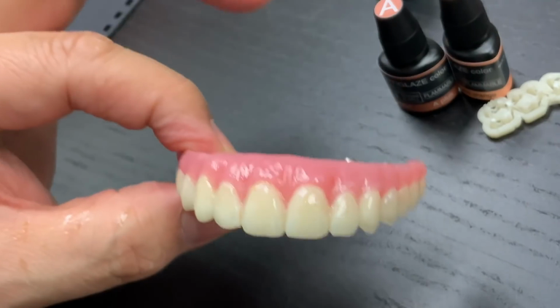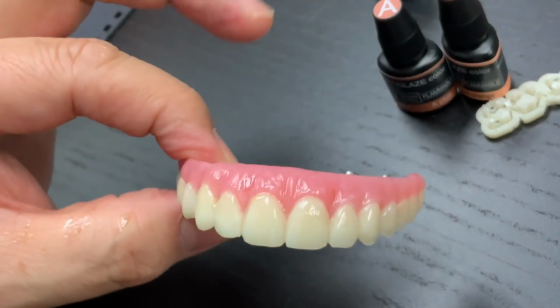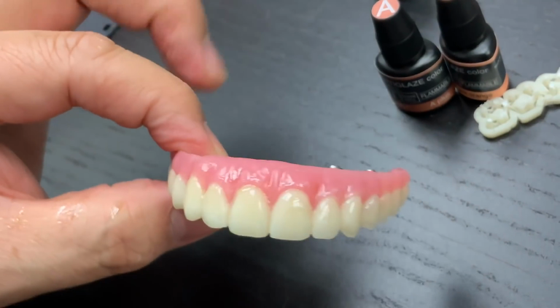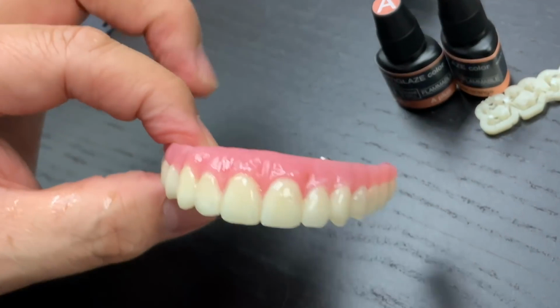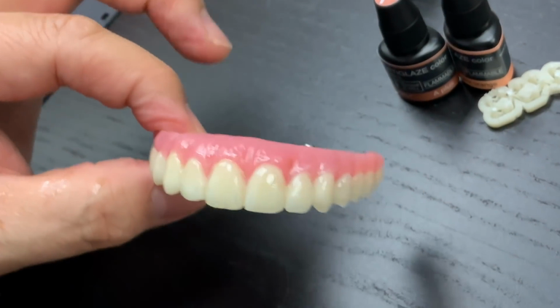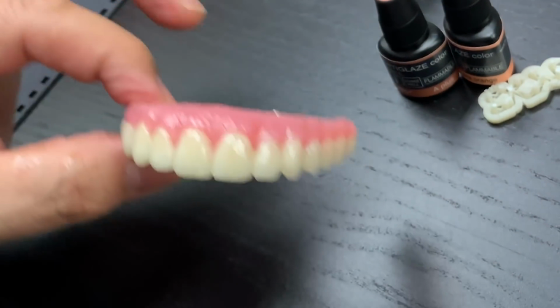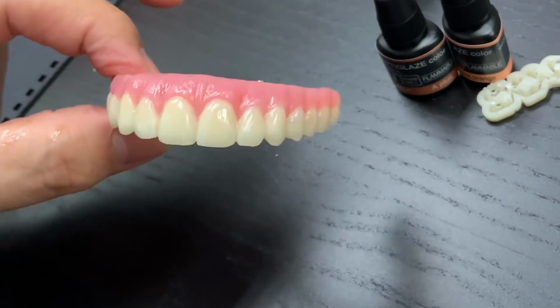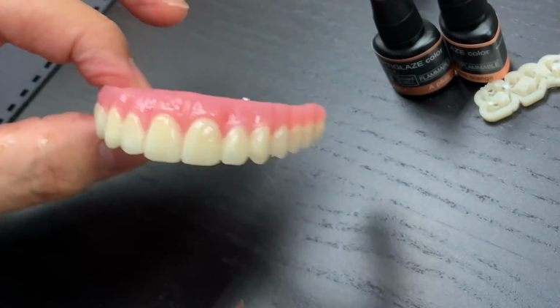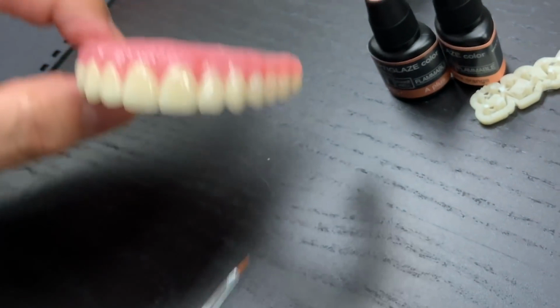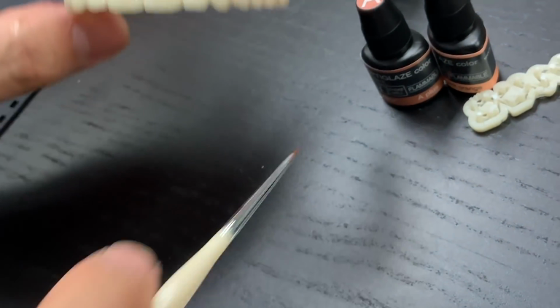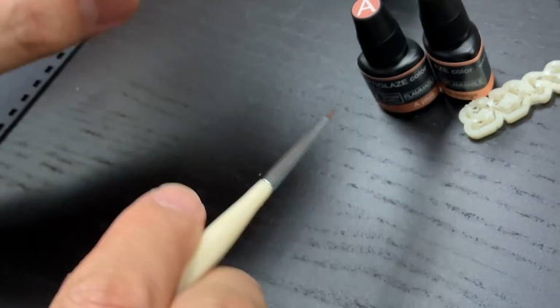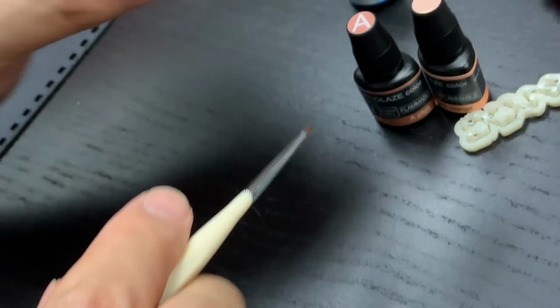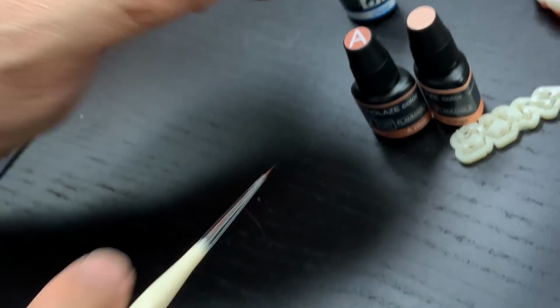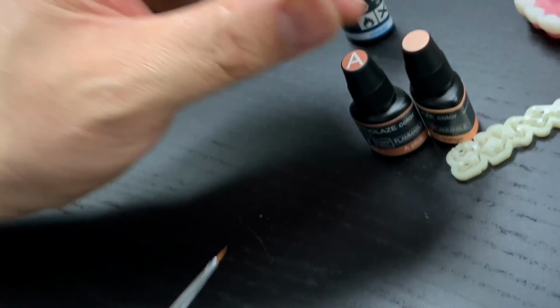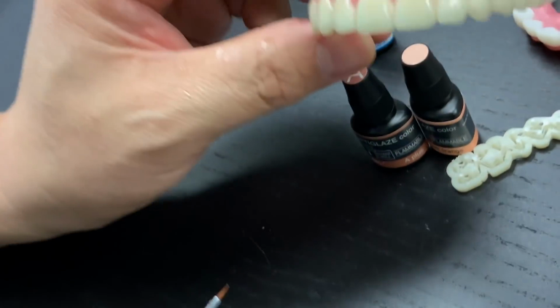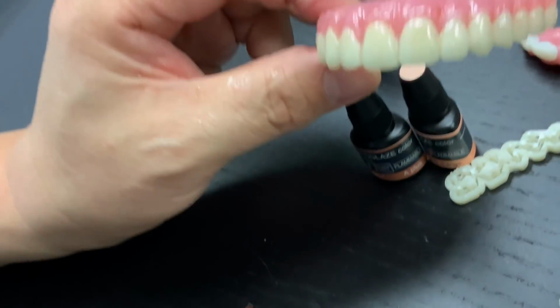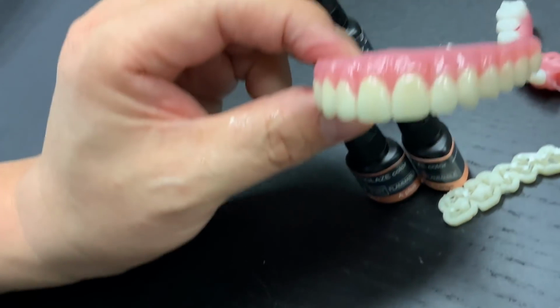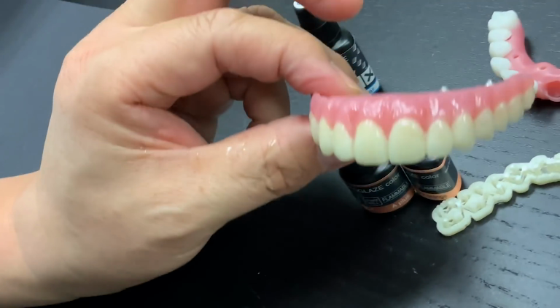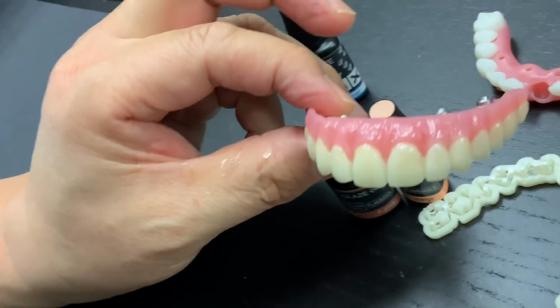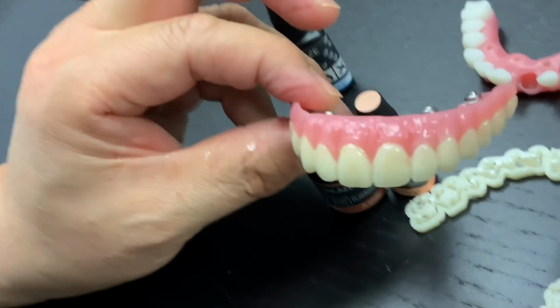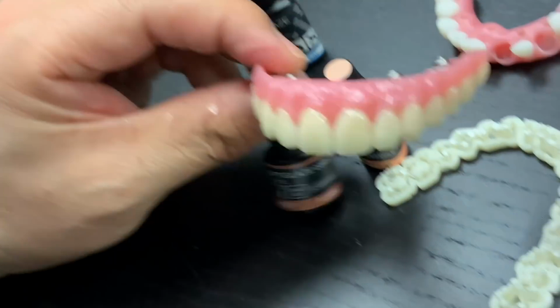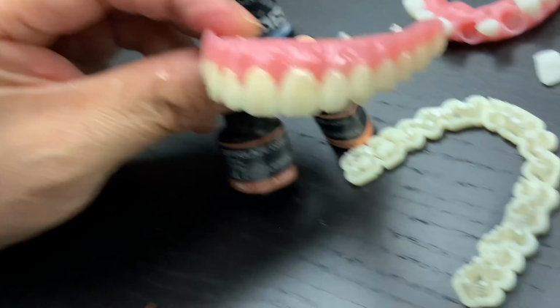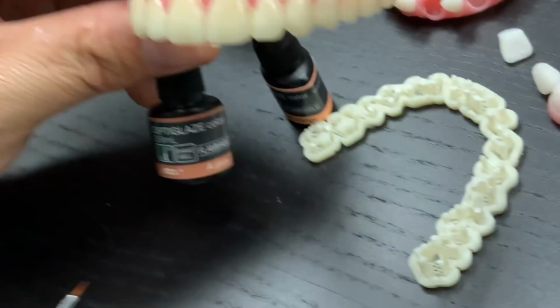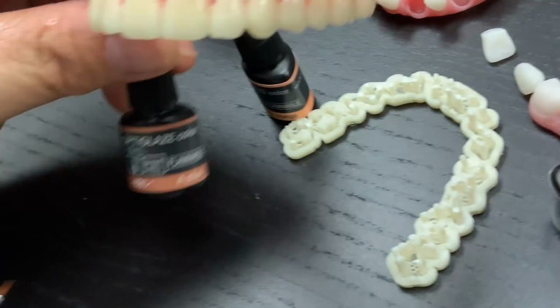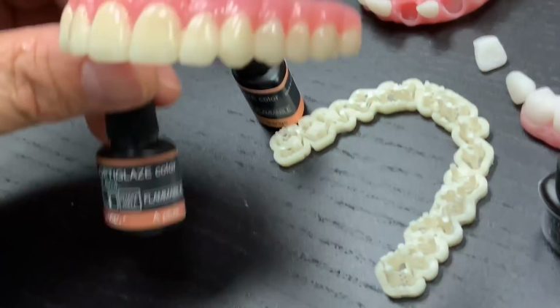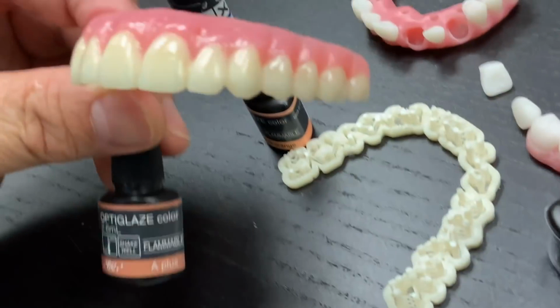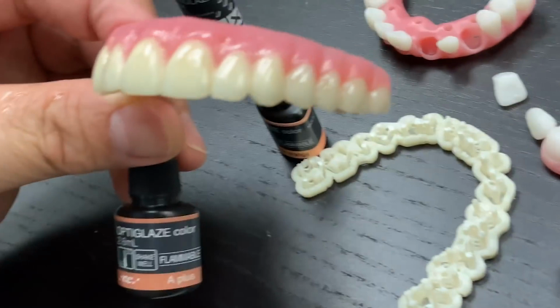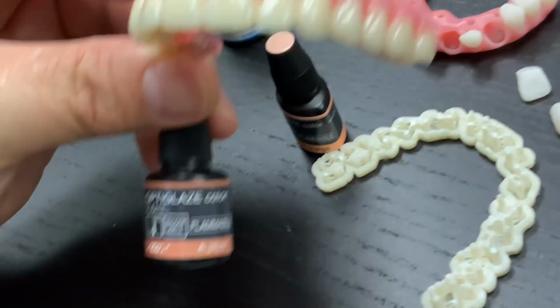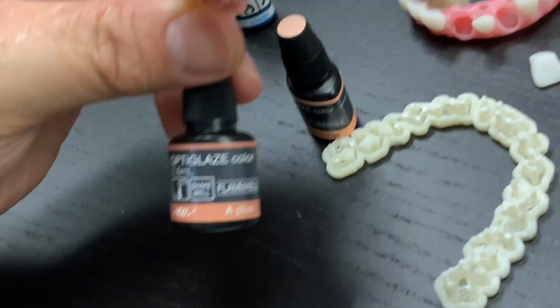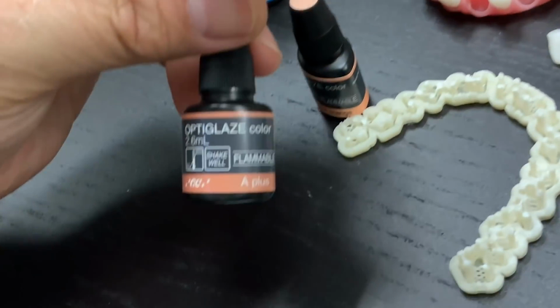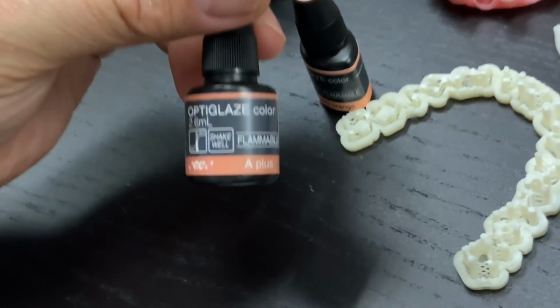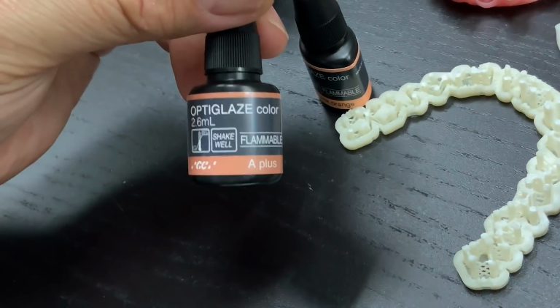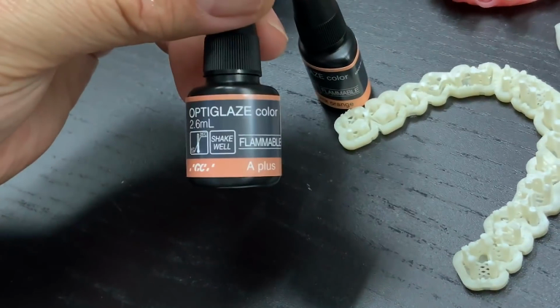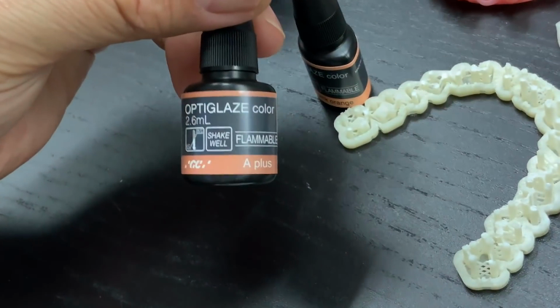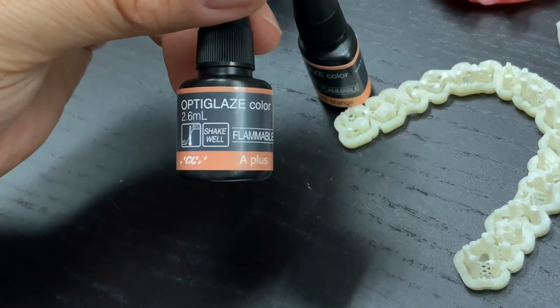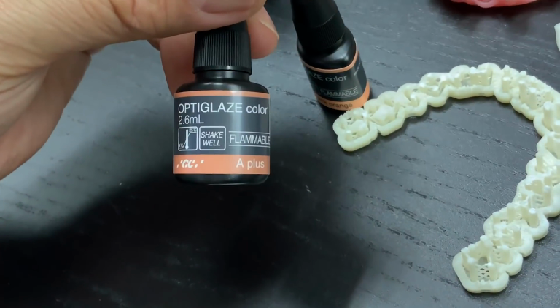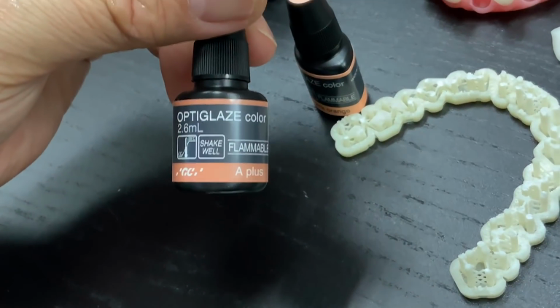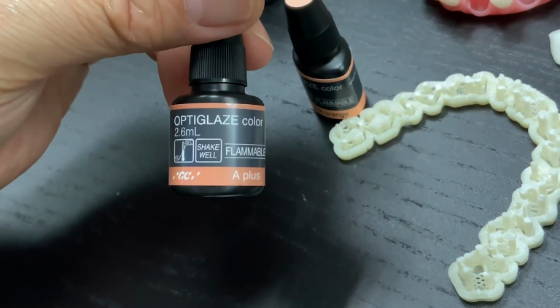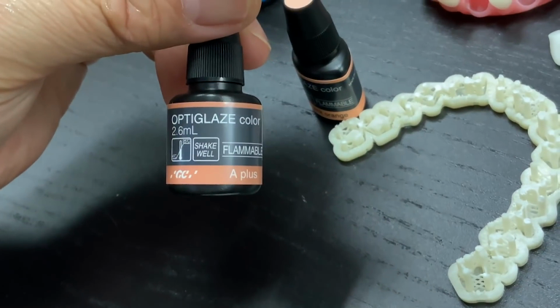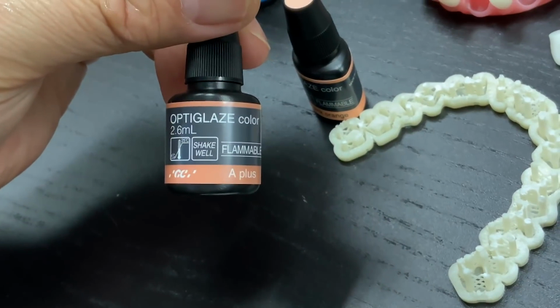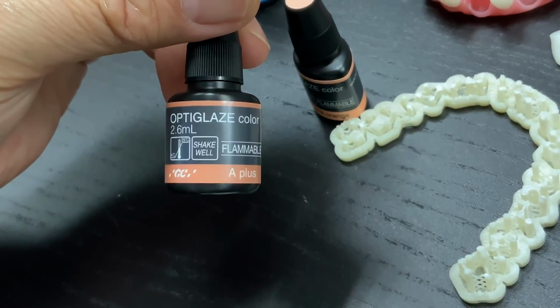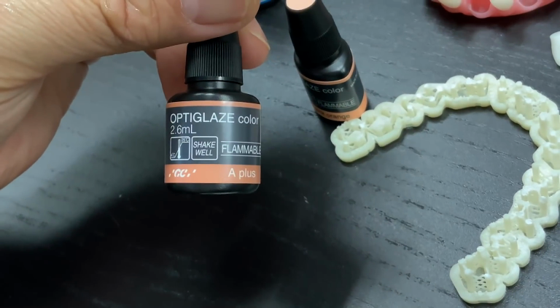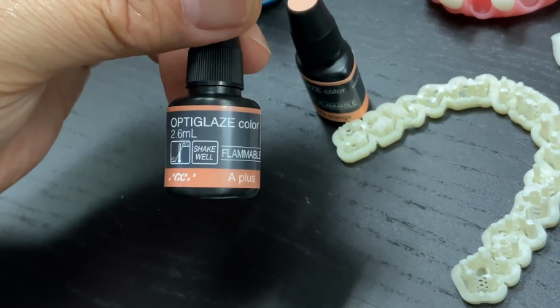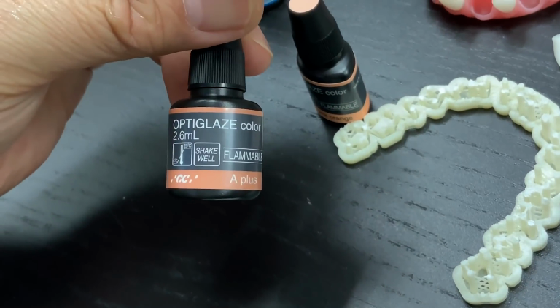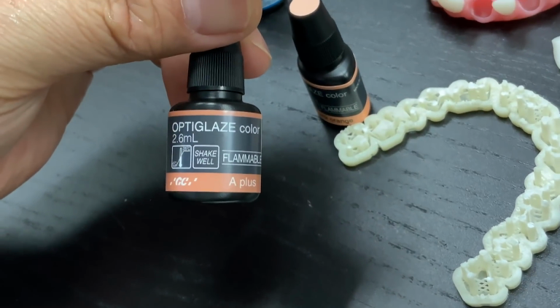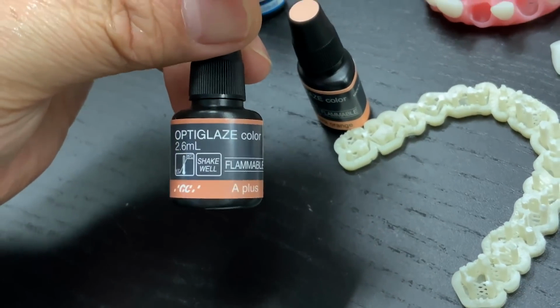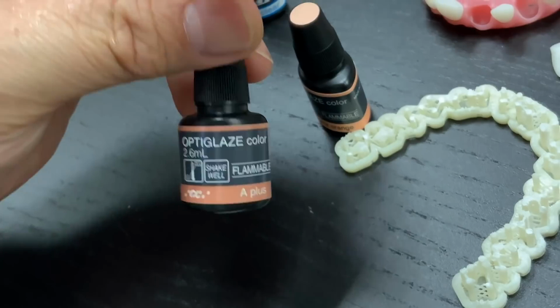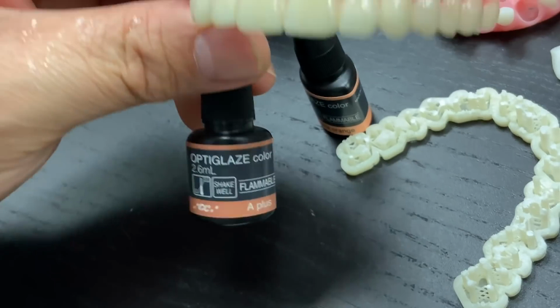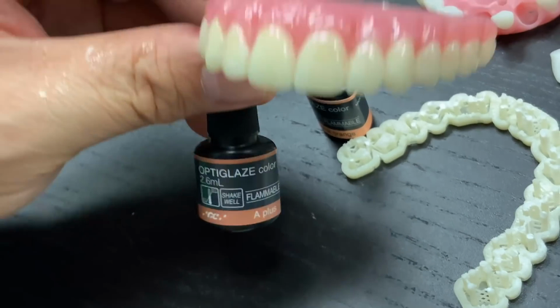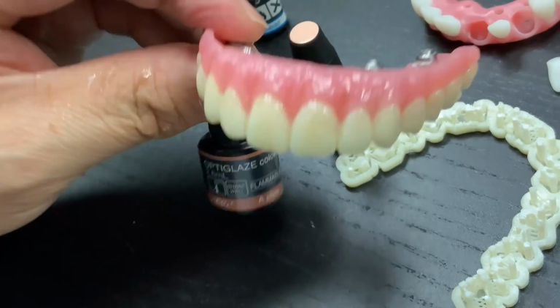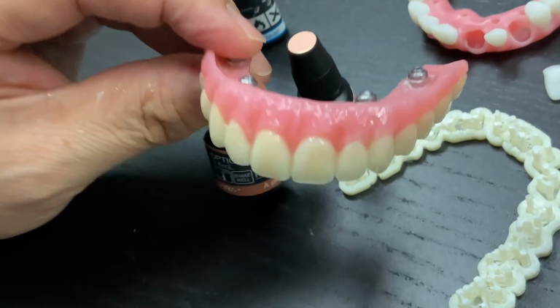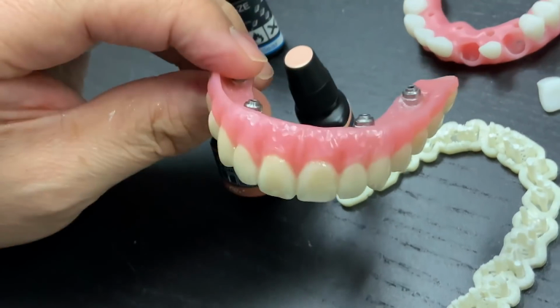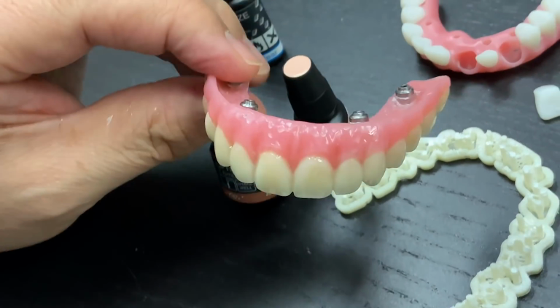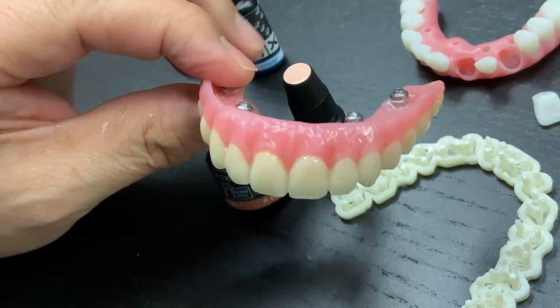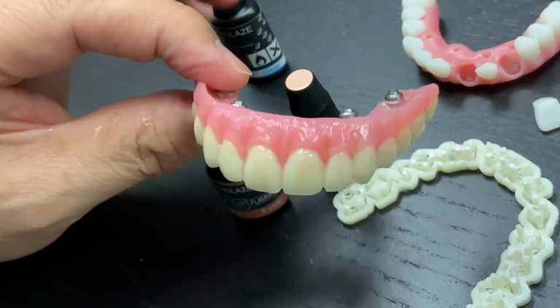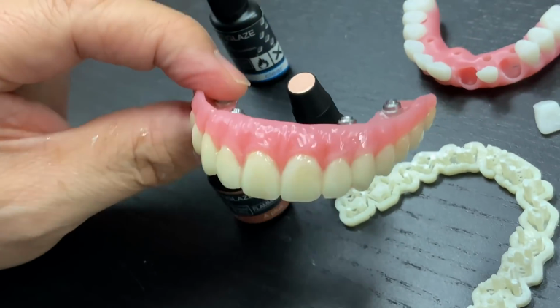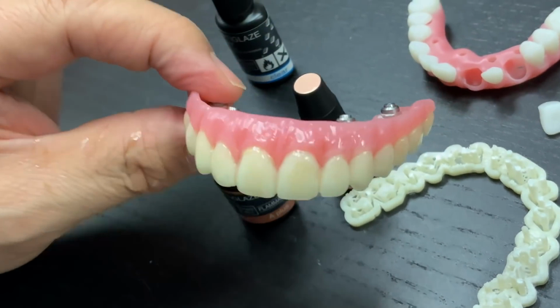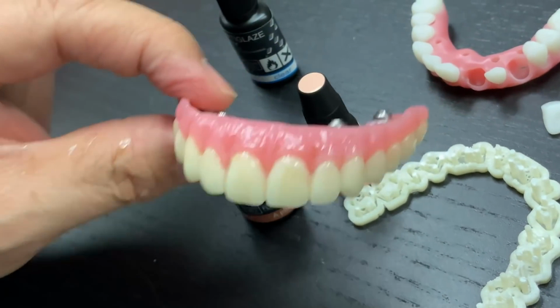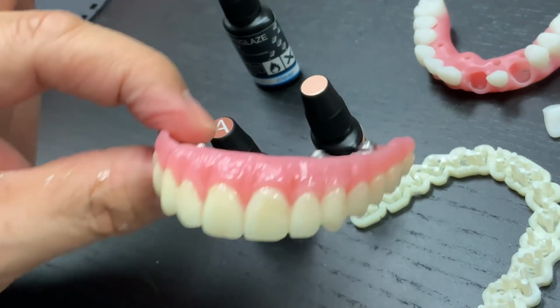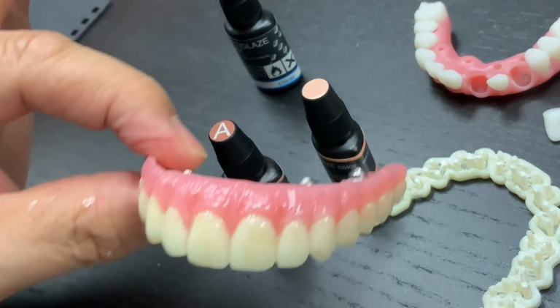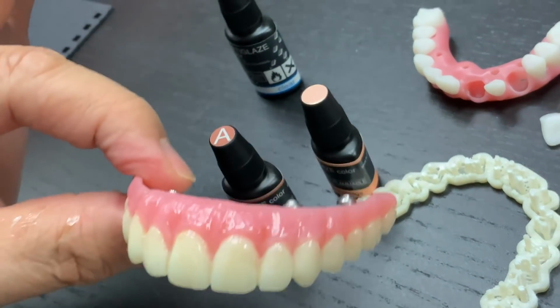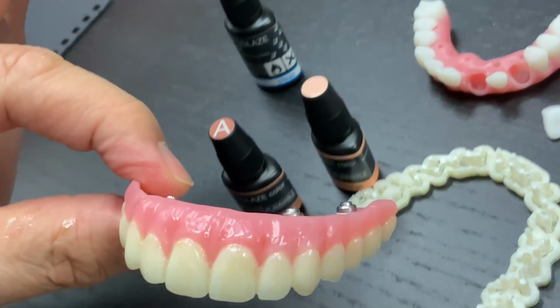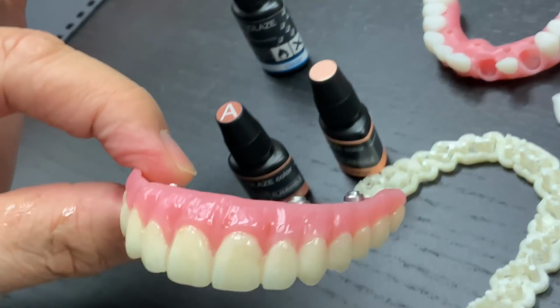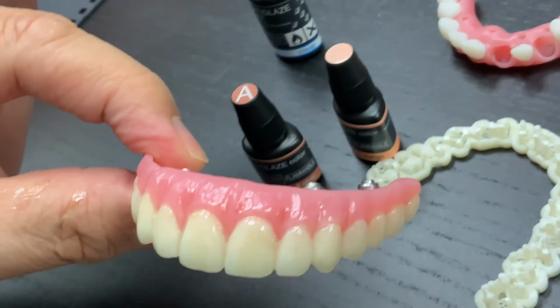I'm using the optic glaze from GC America — you can order it and get a great color result.